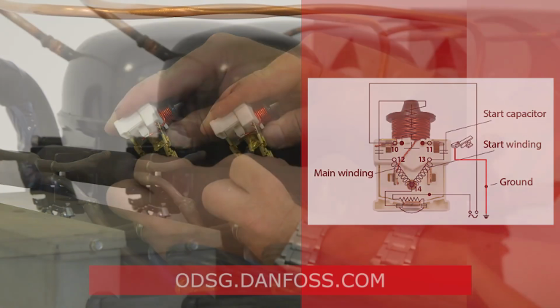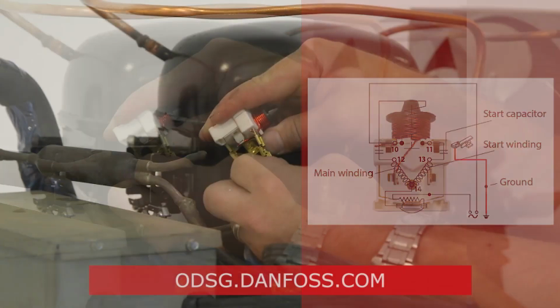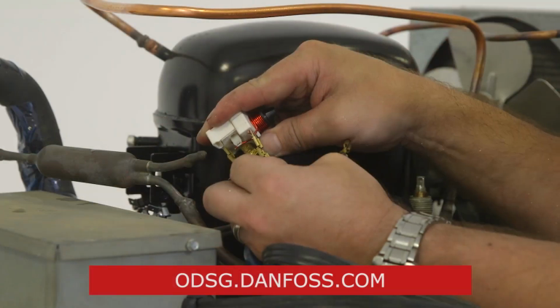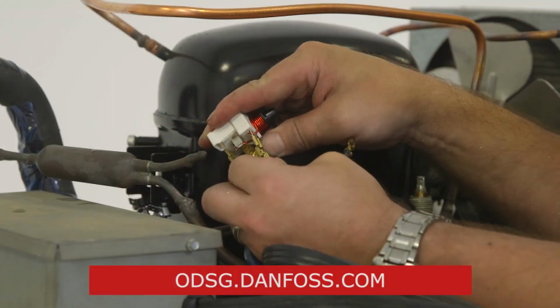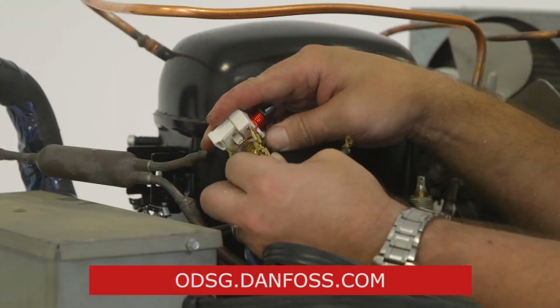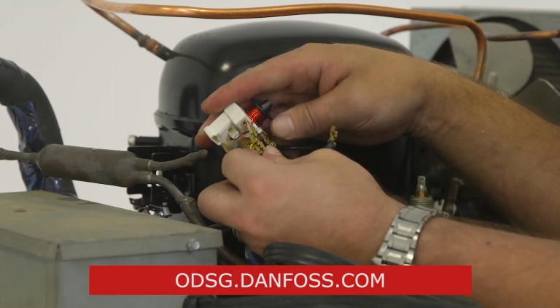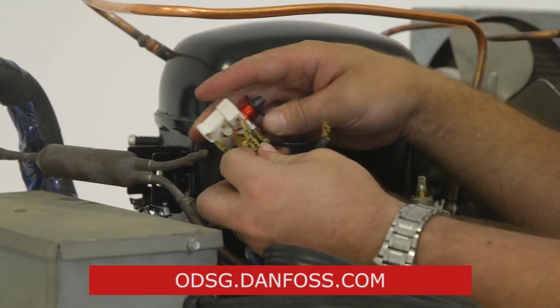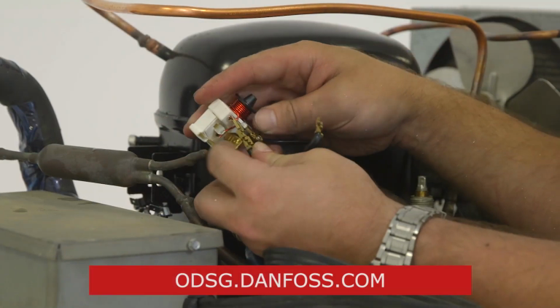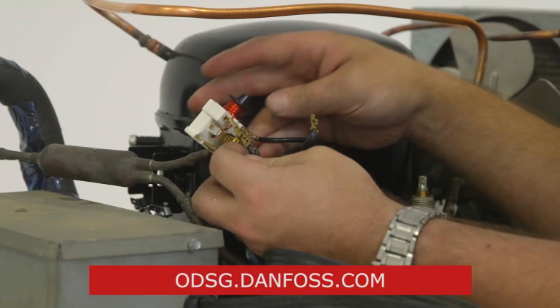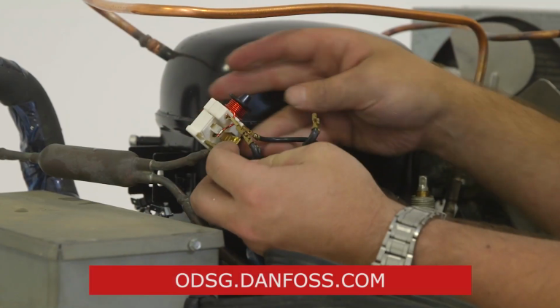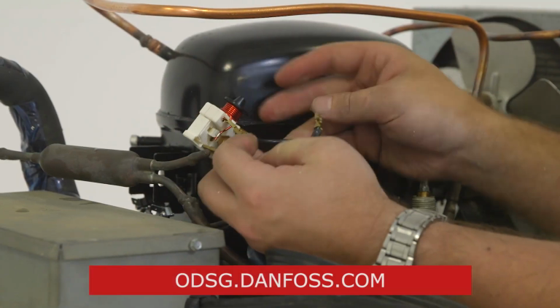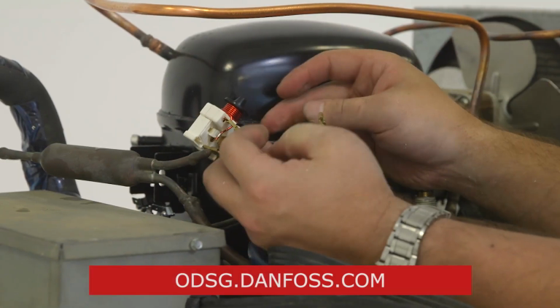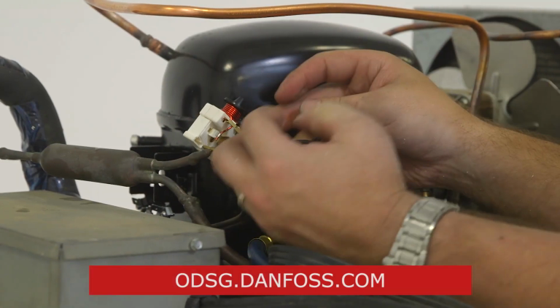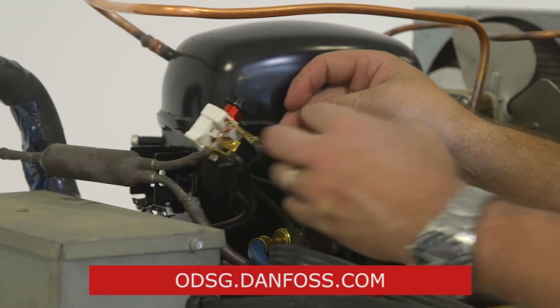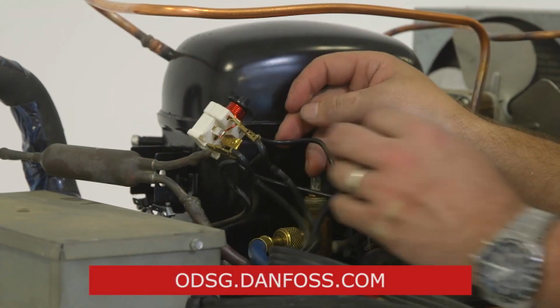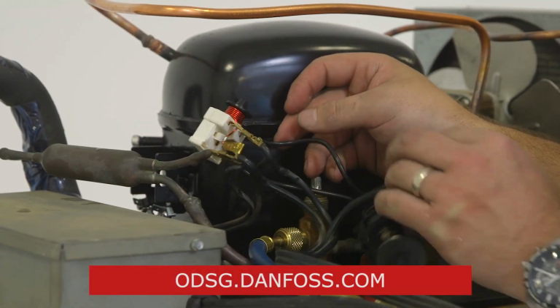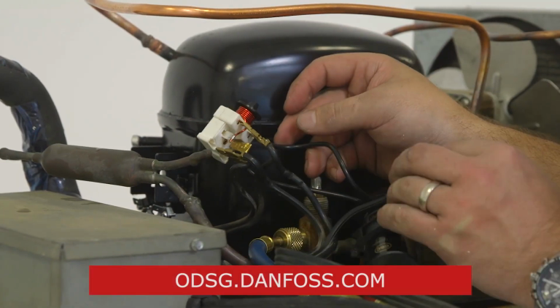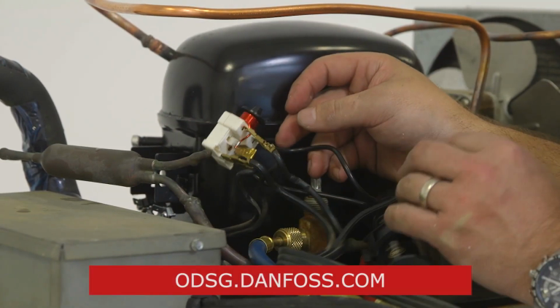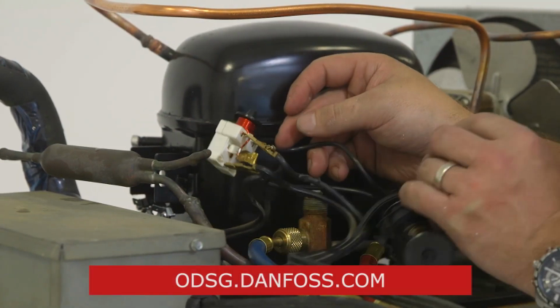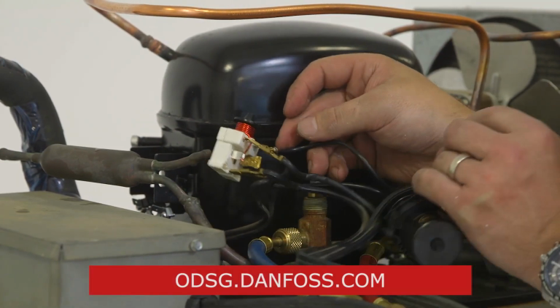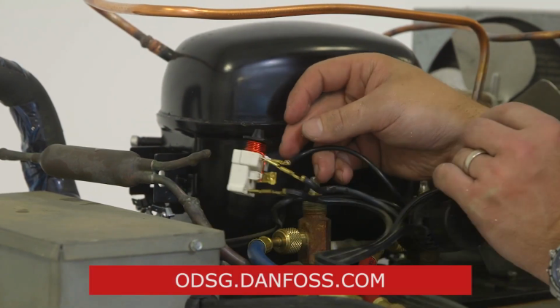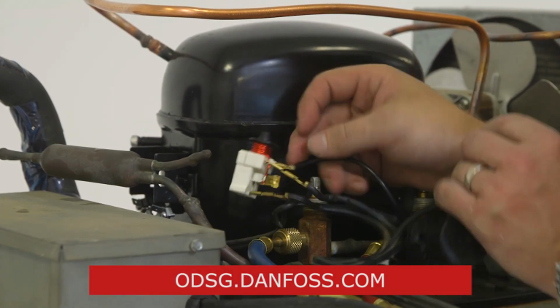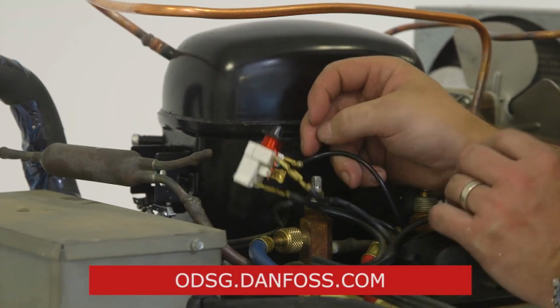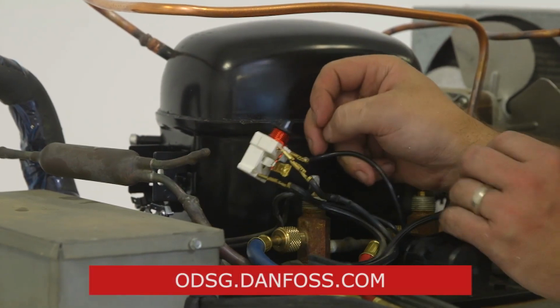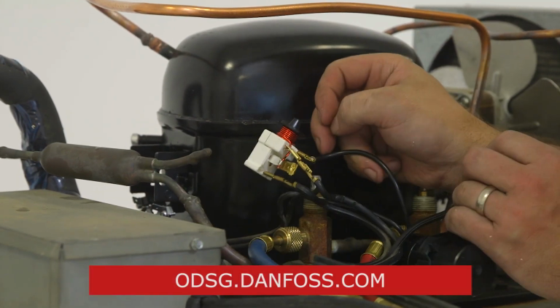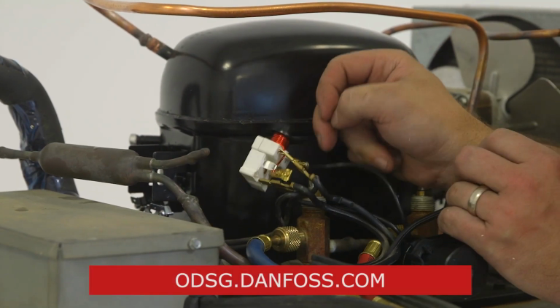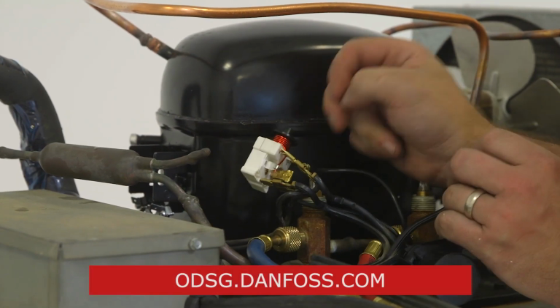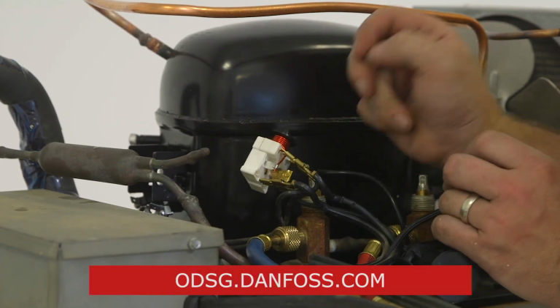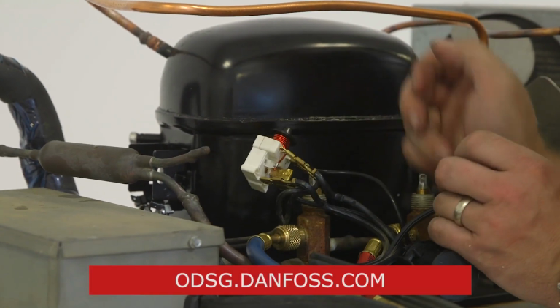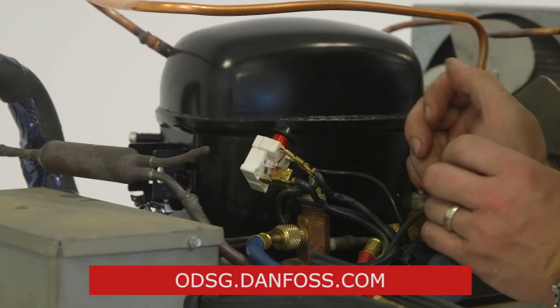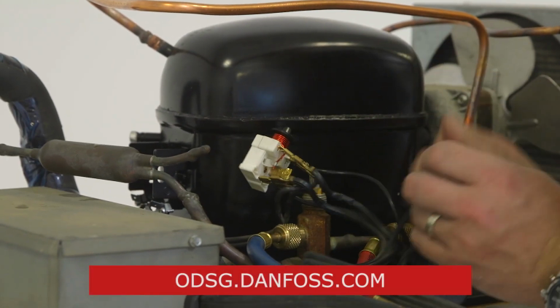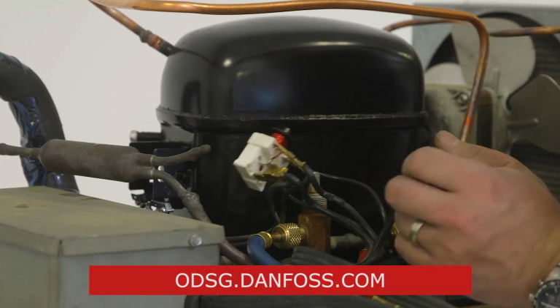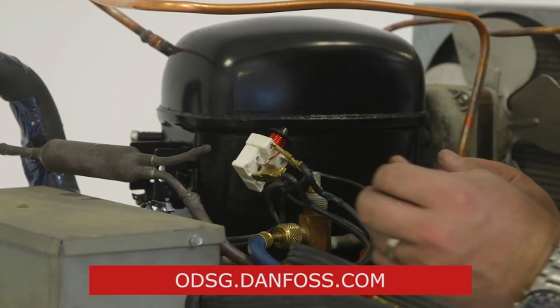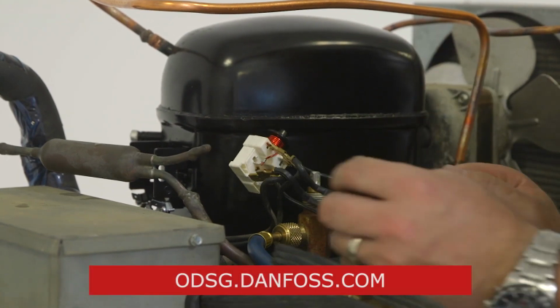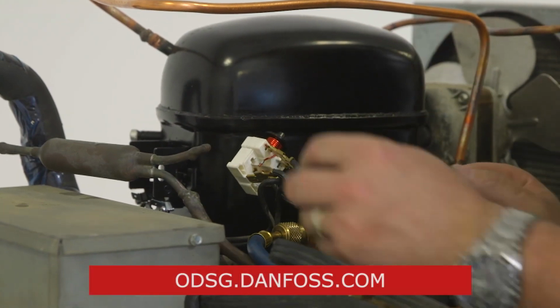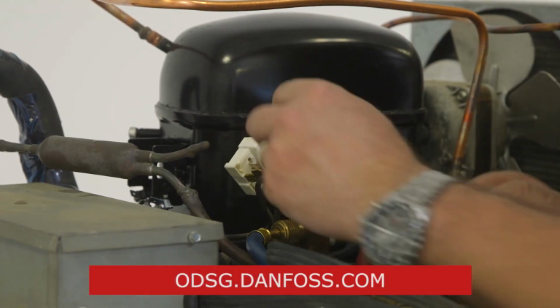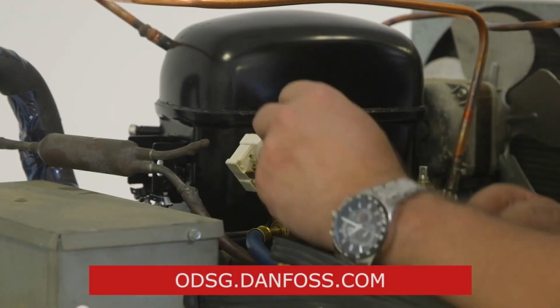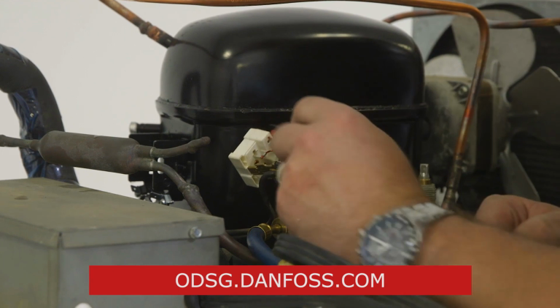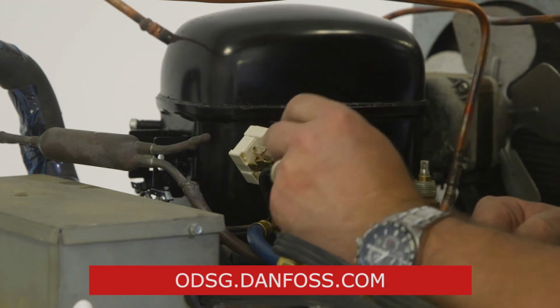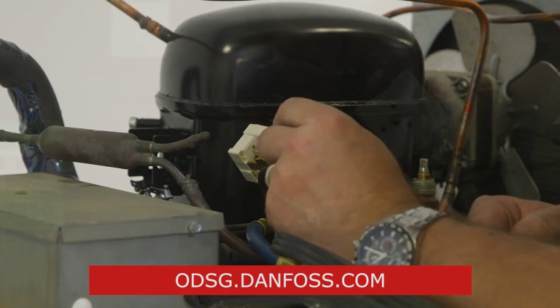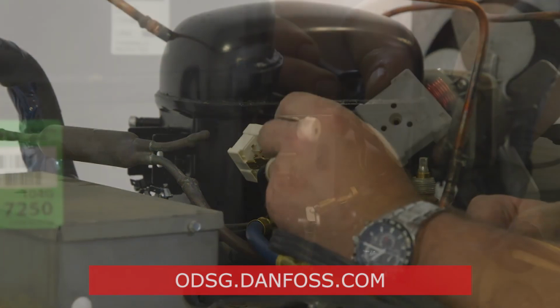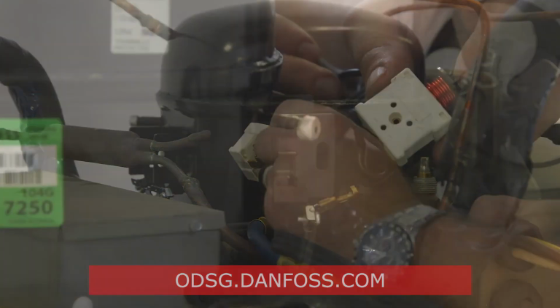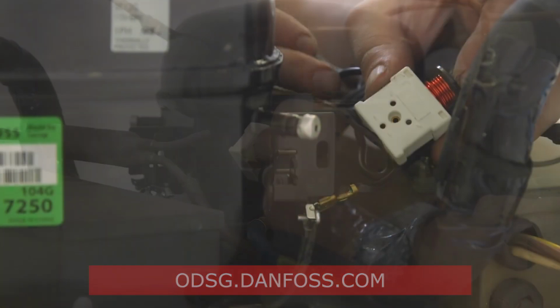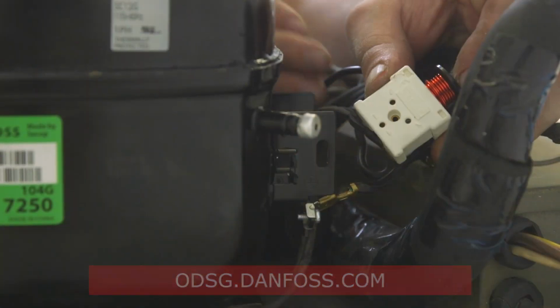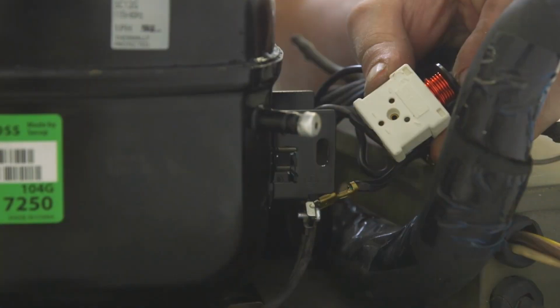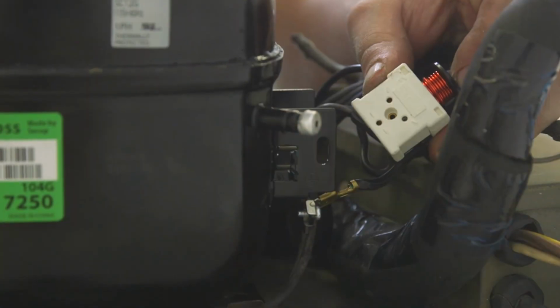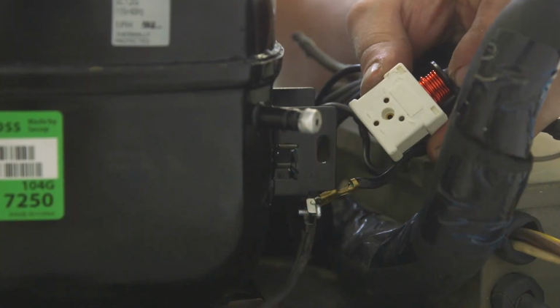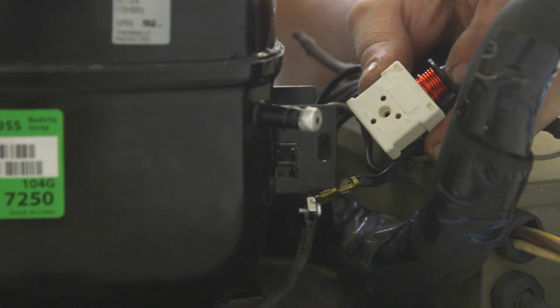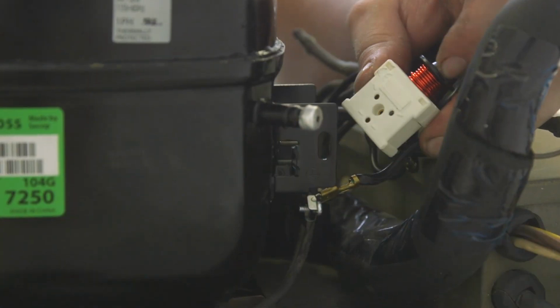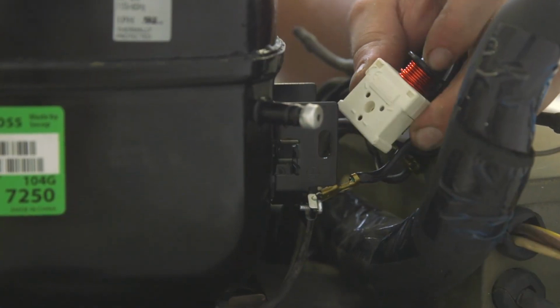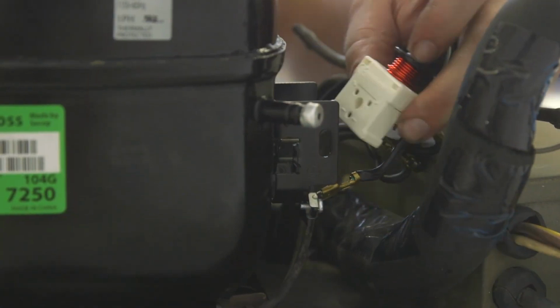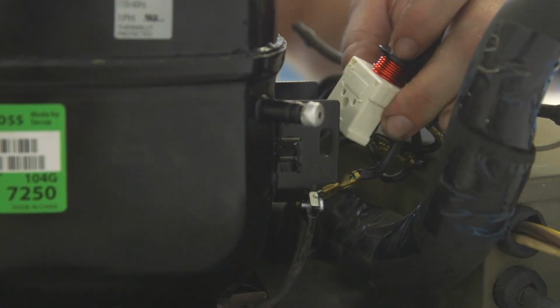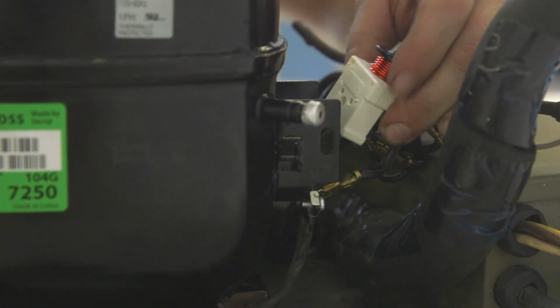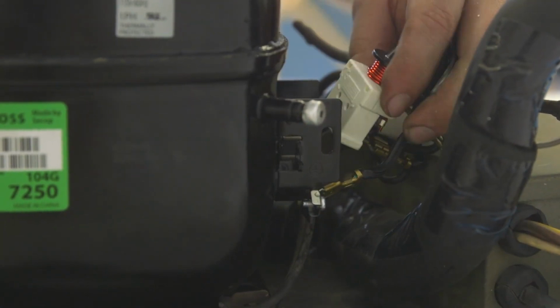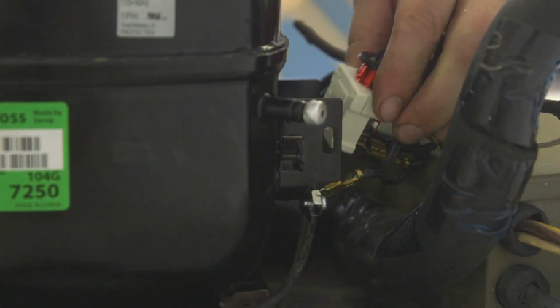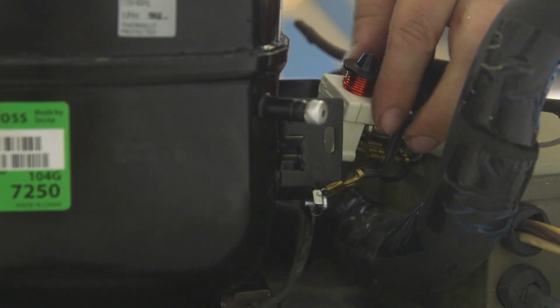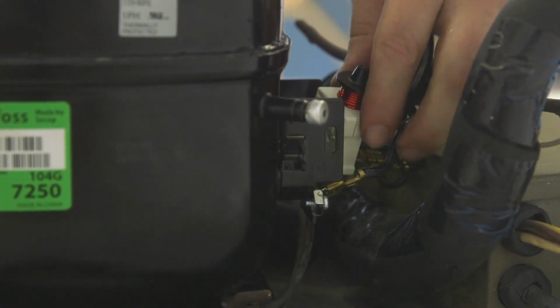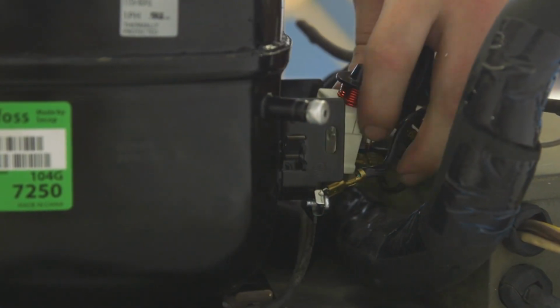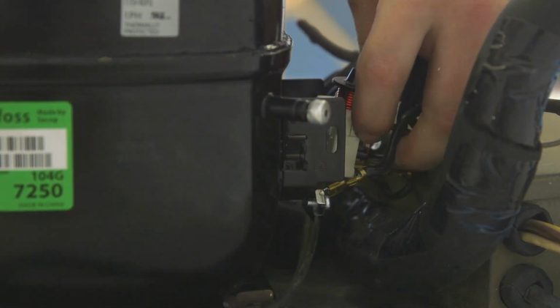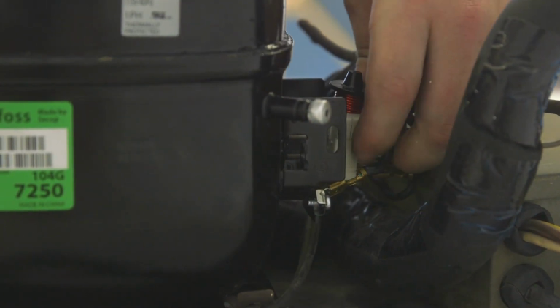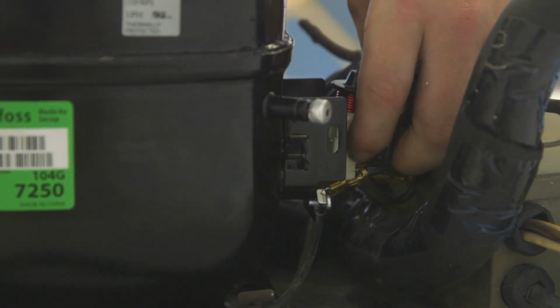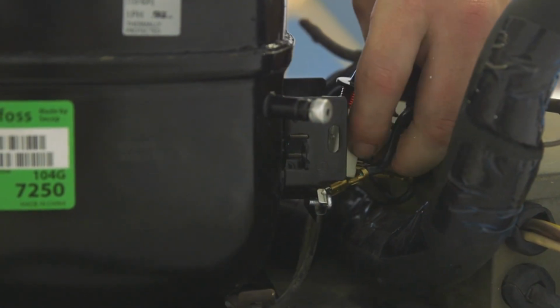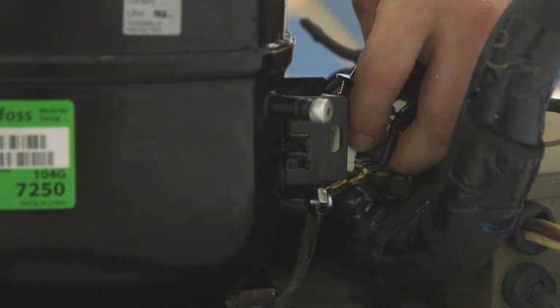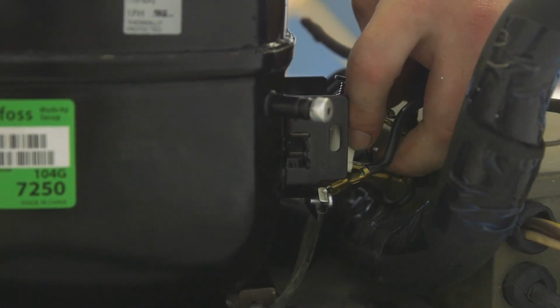Available at odsg.danfoss.com. For more information, watch our video on light commercial compressor relay wiring.